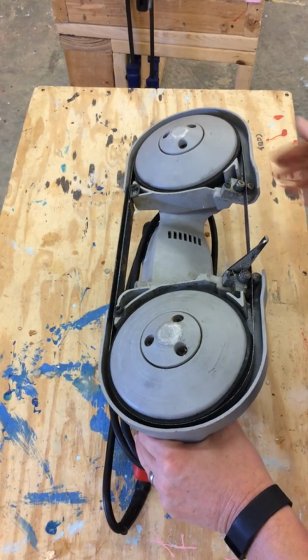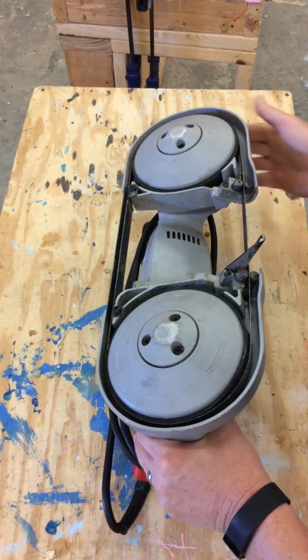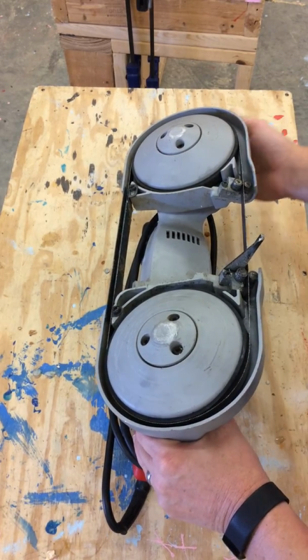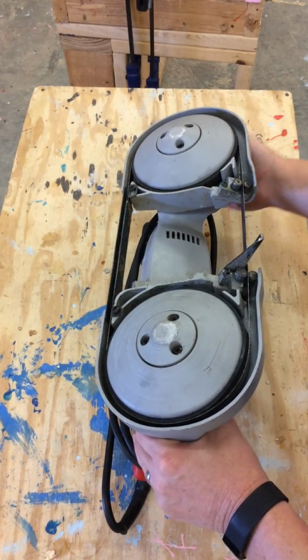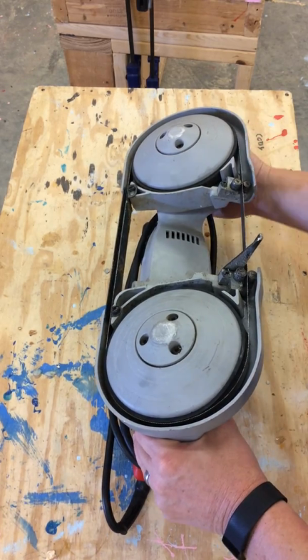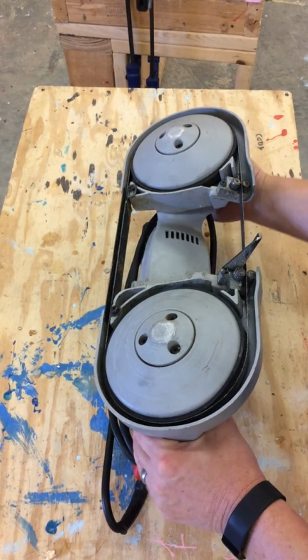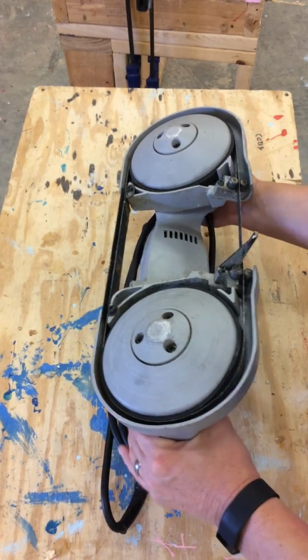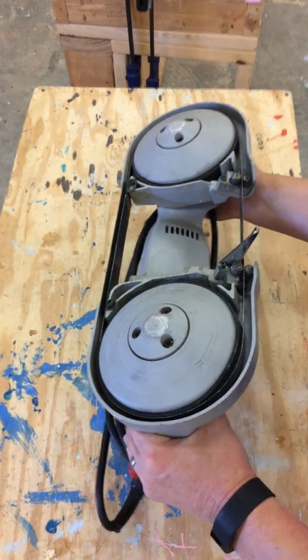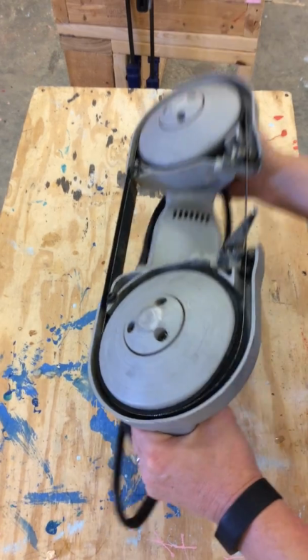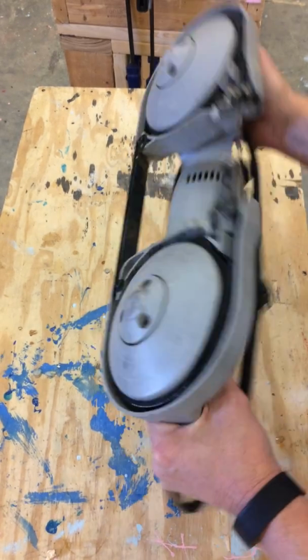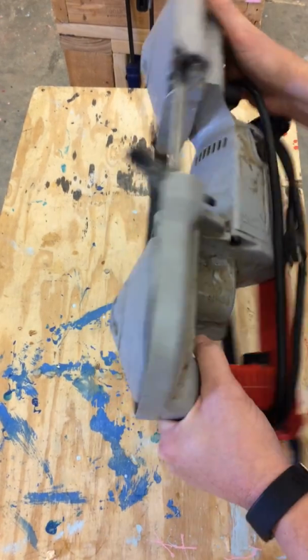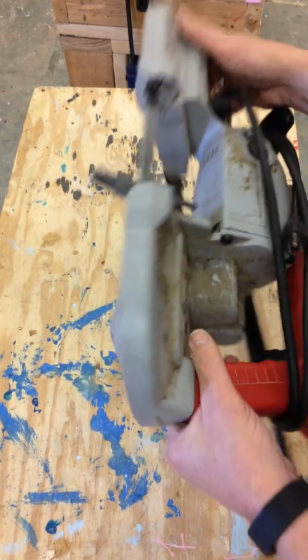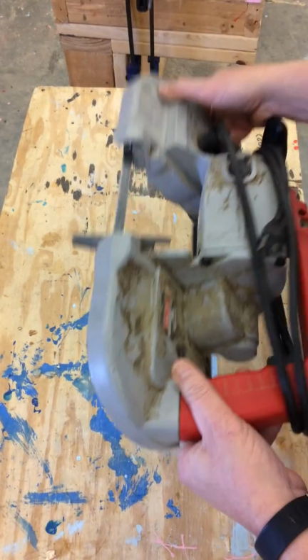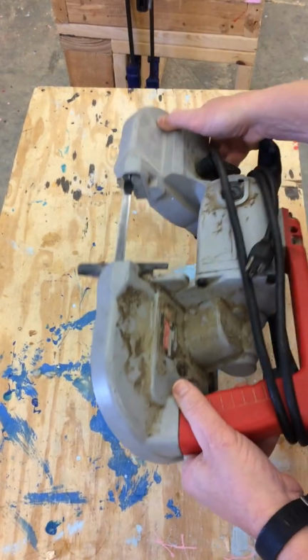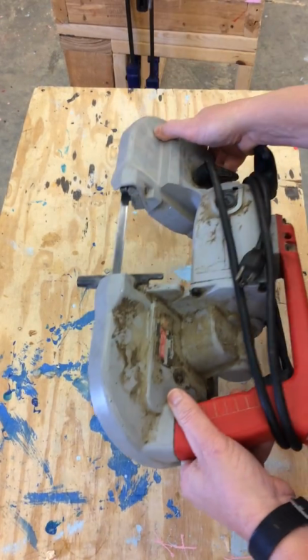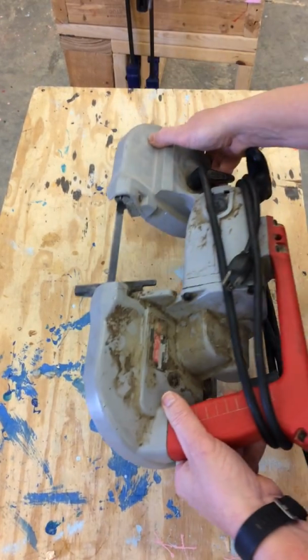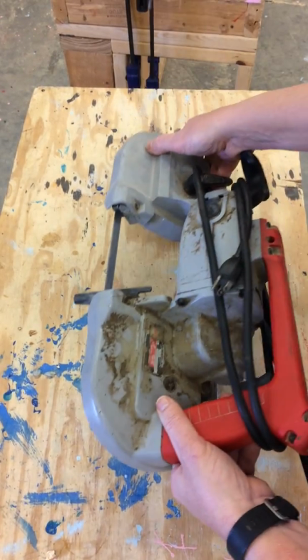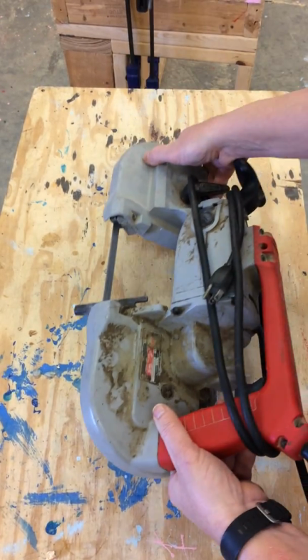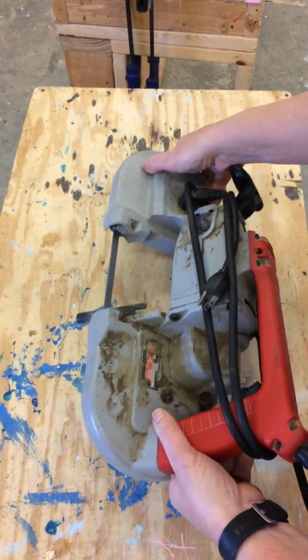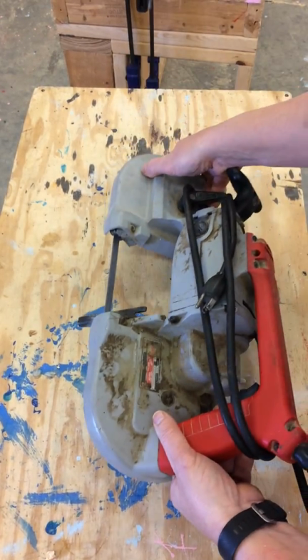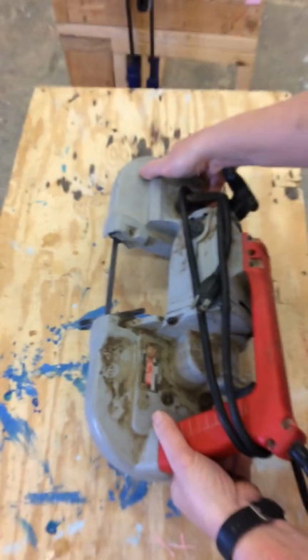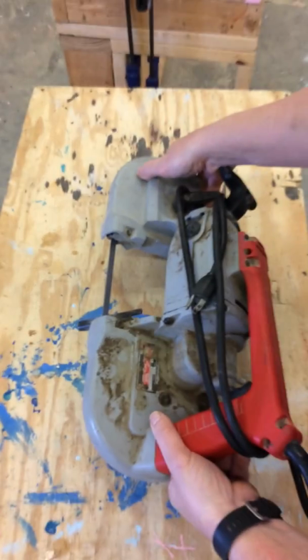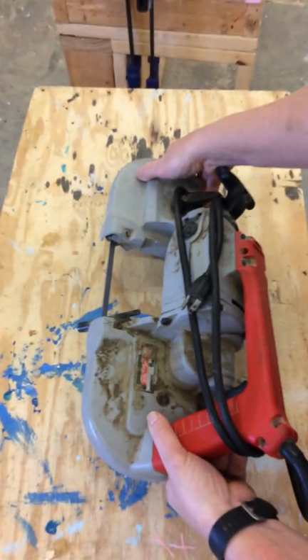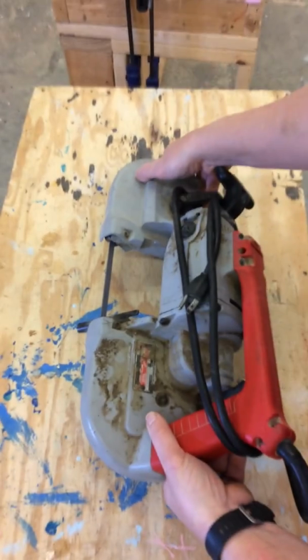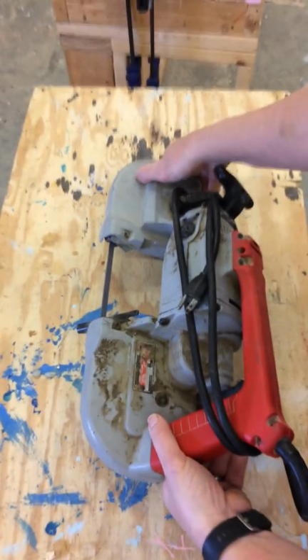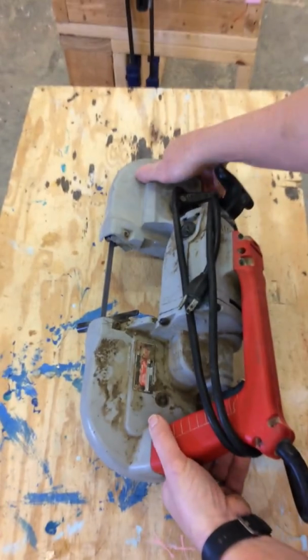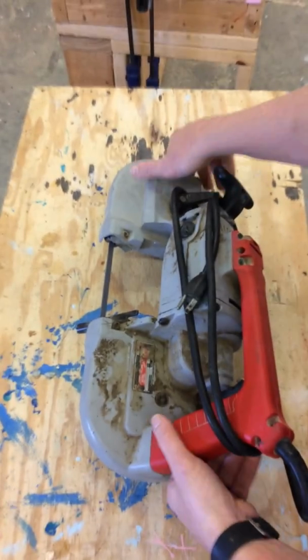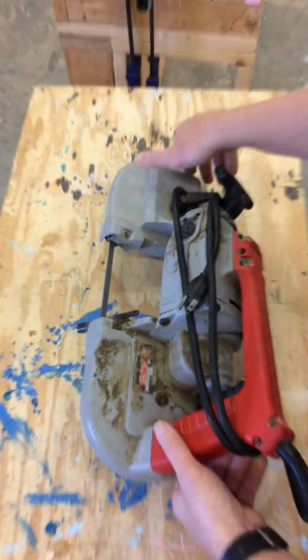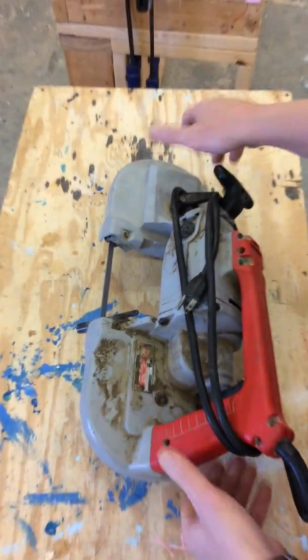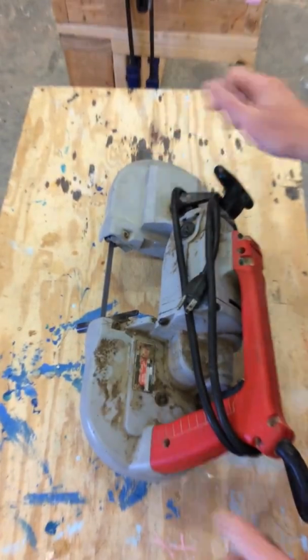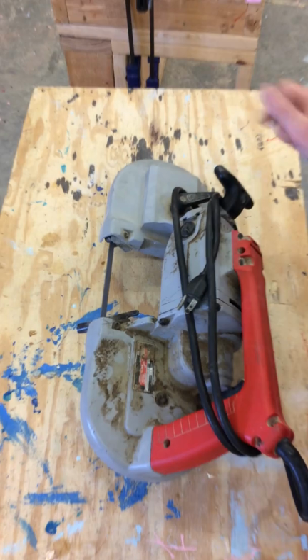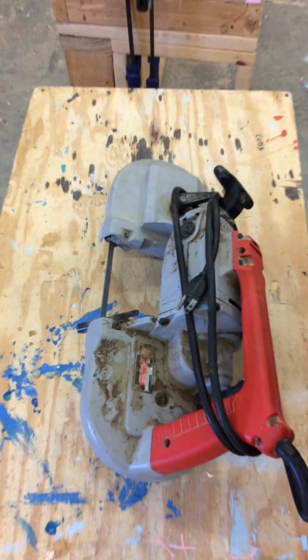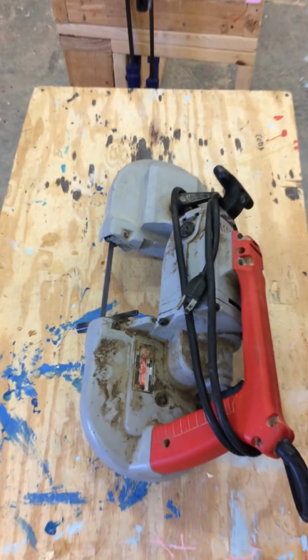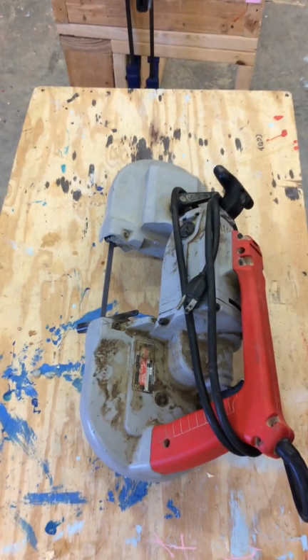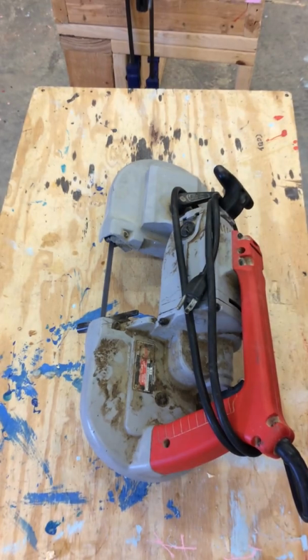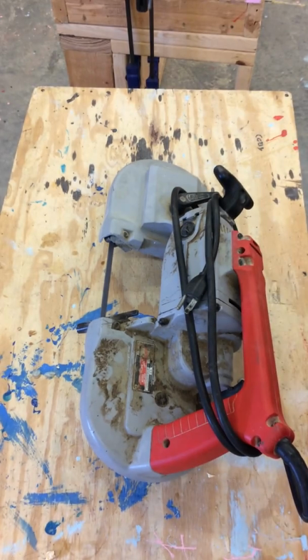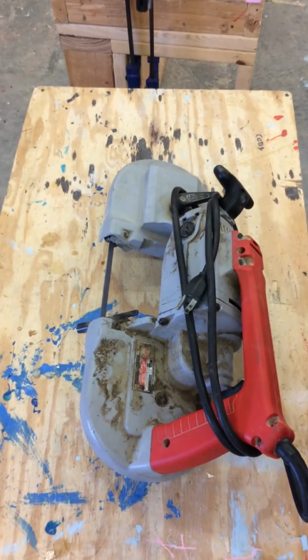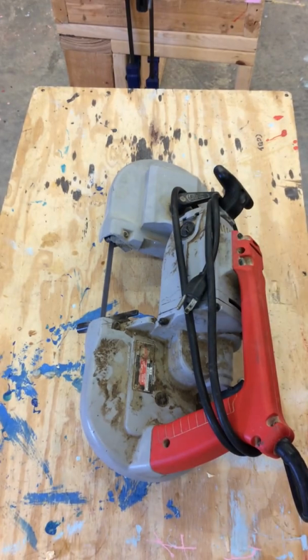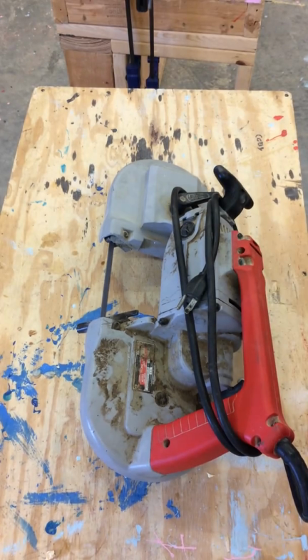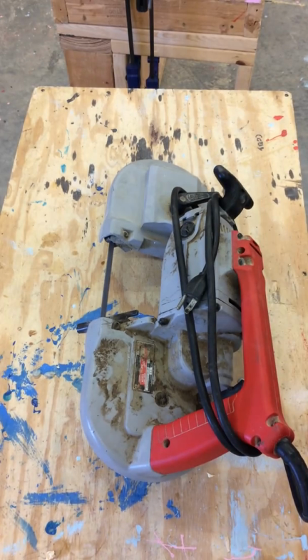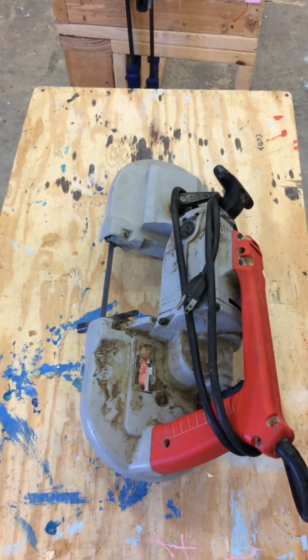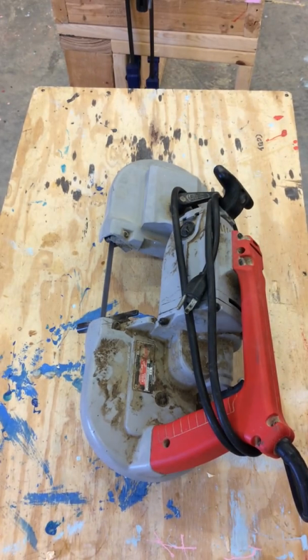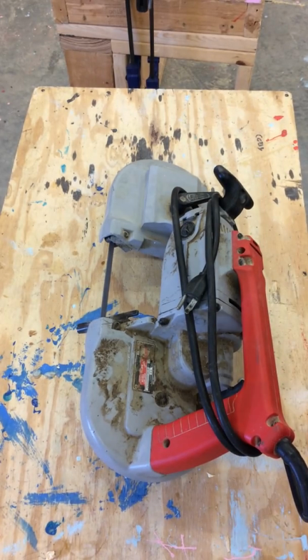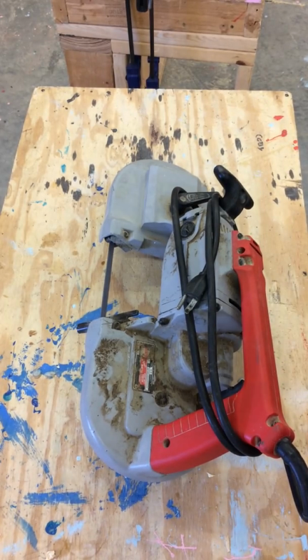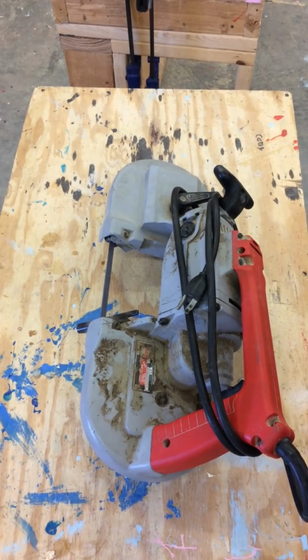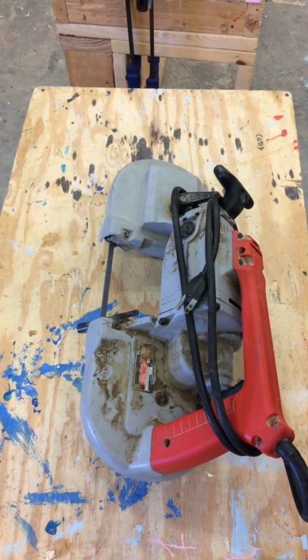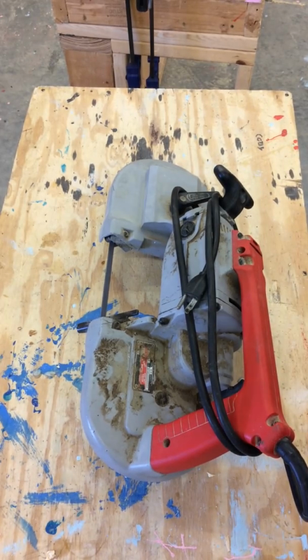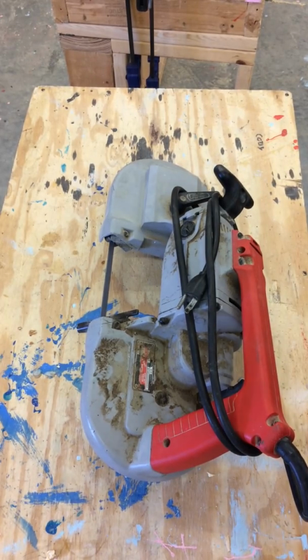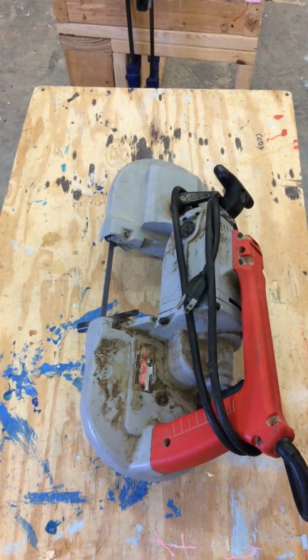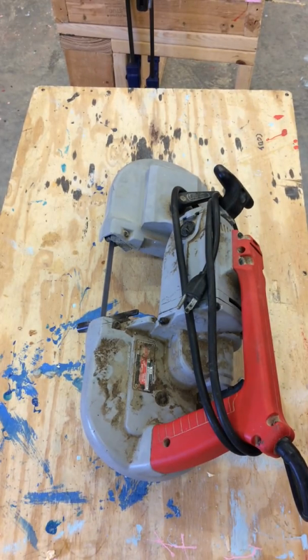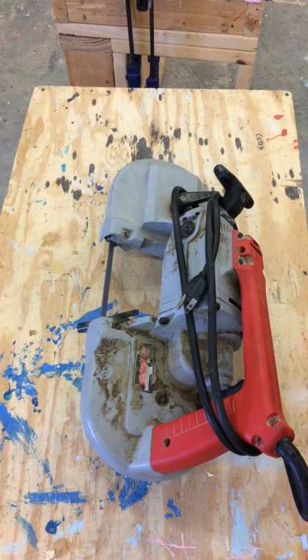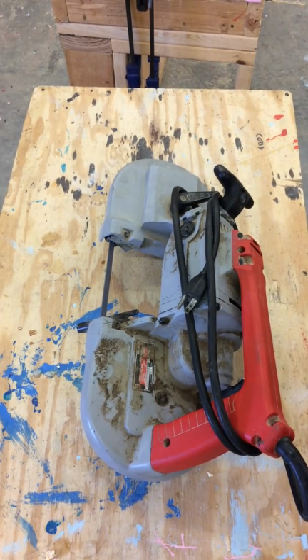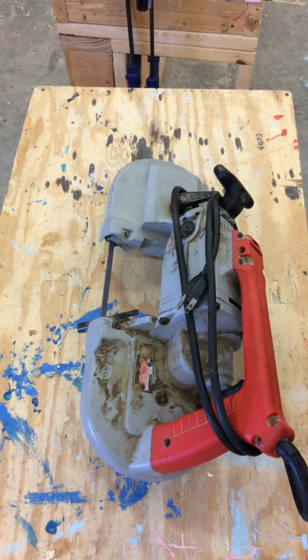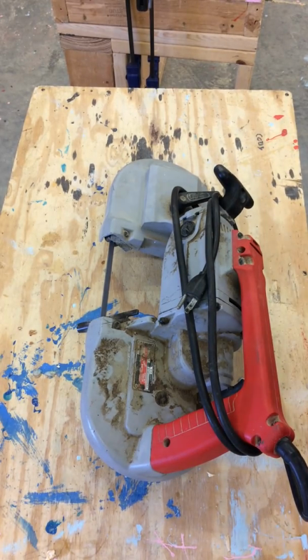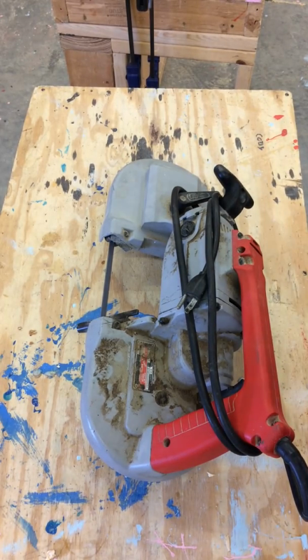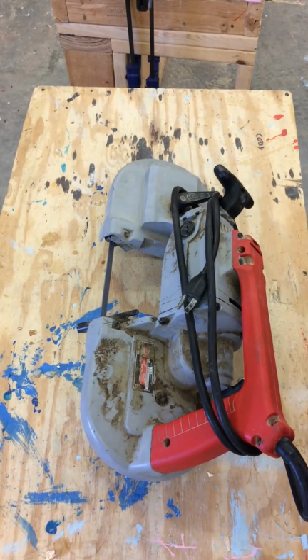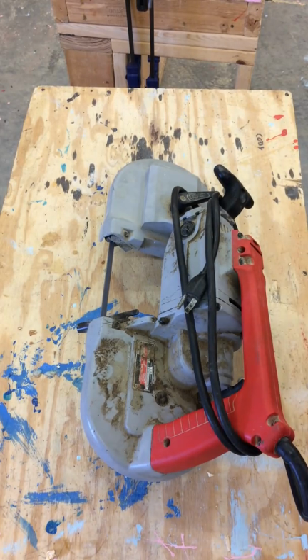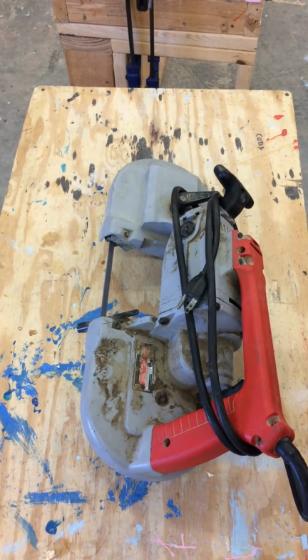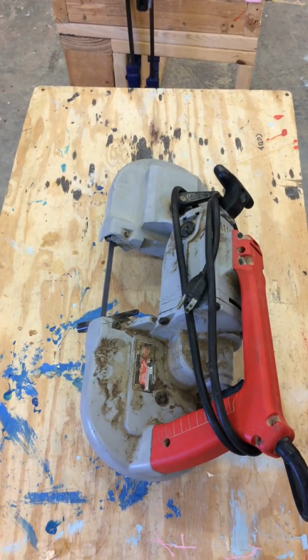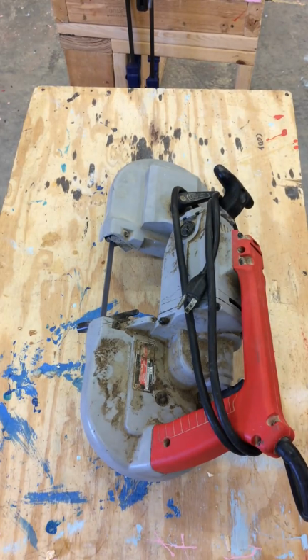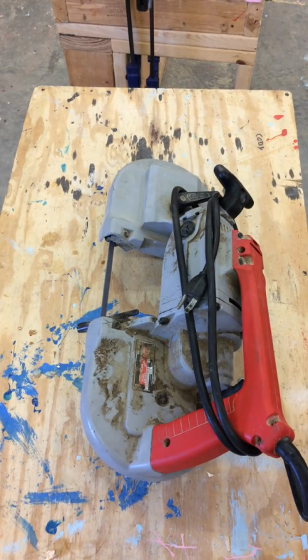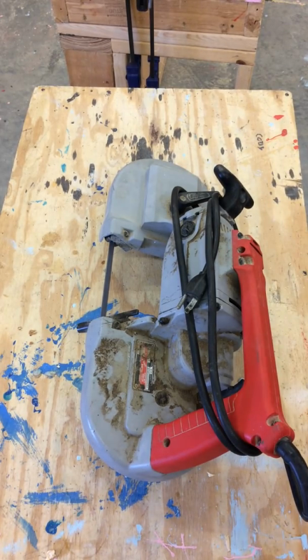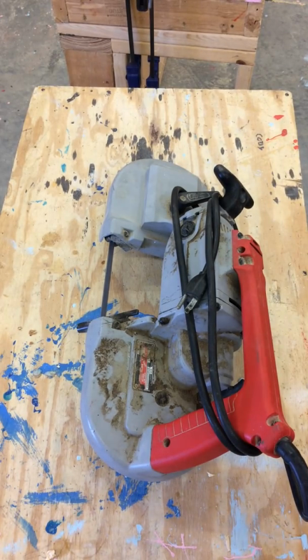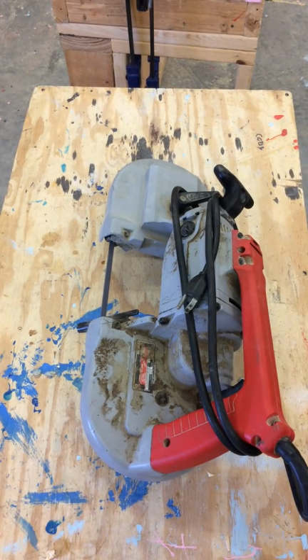Once I'm sure that everything is okay, my tool is ready to put up. That is a portable electric bandsaw.